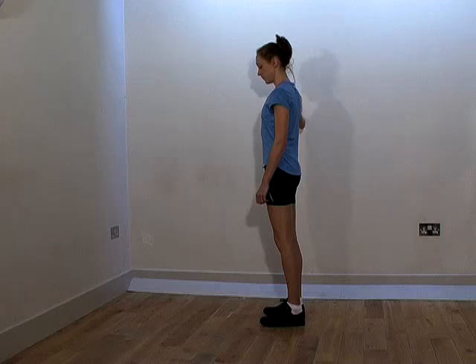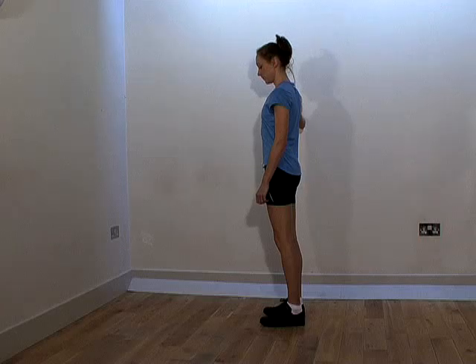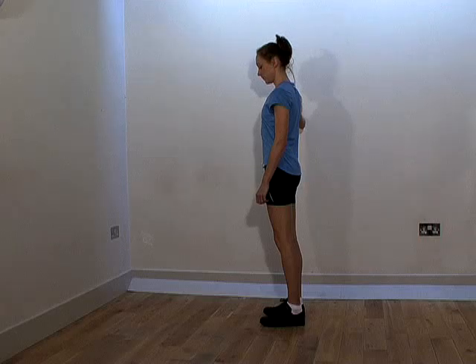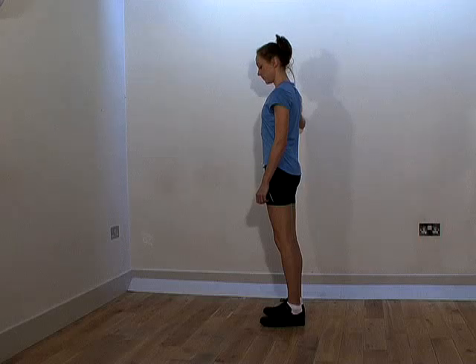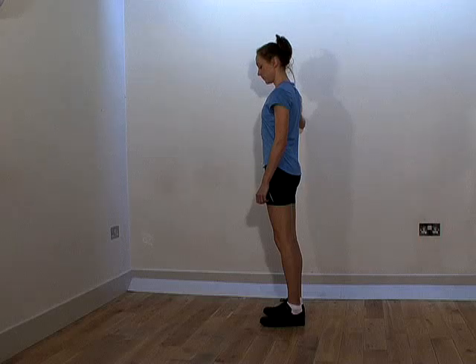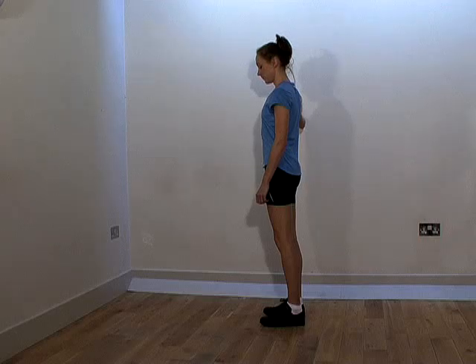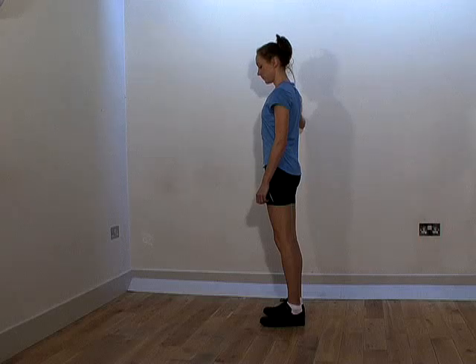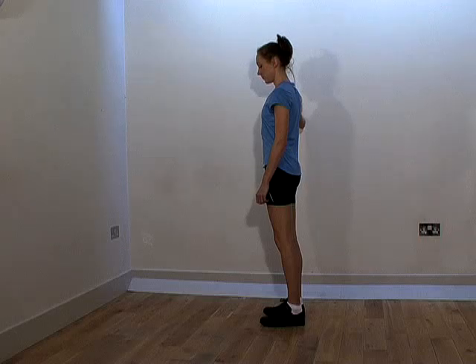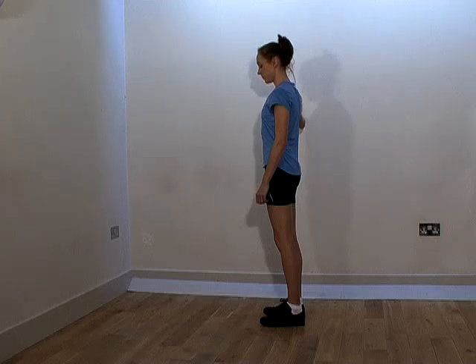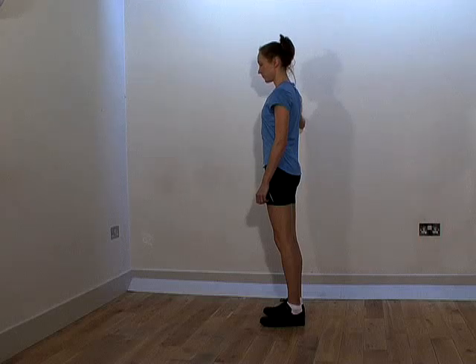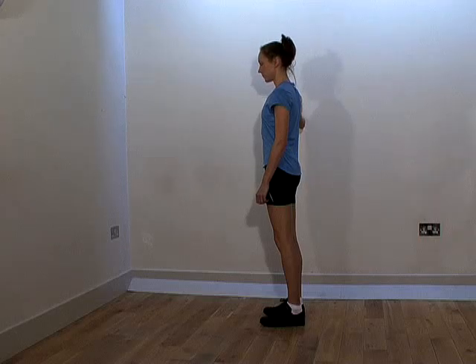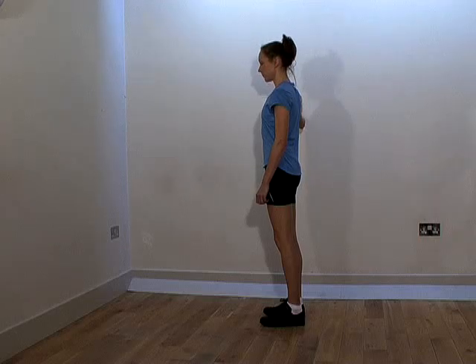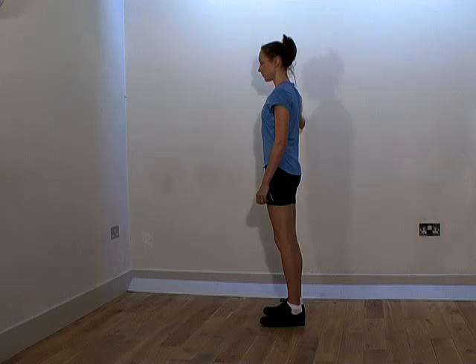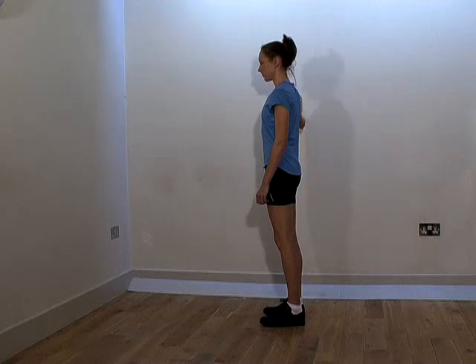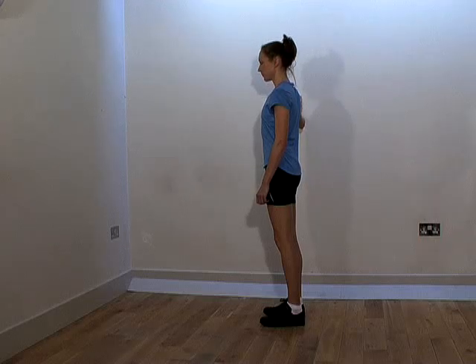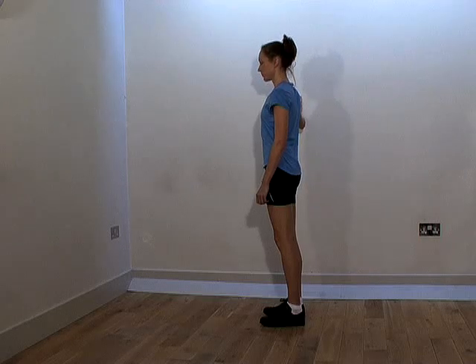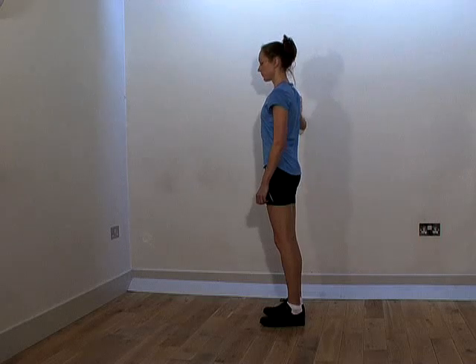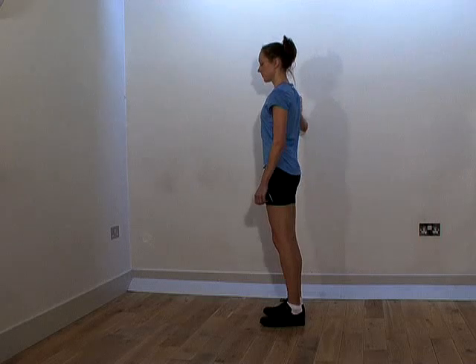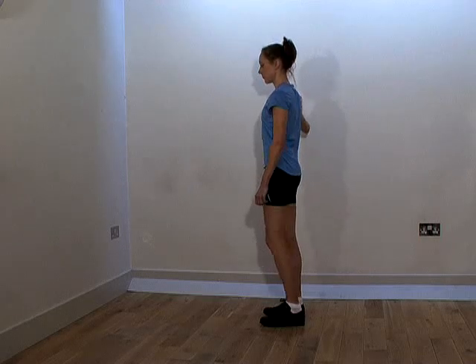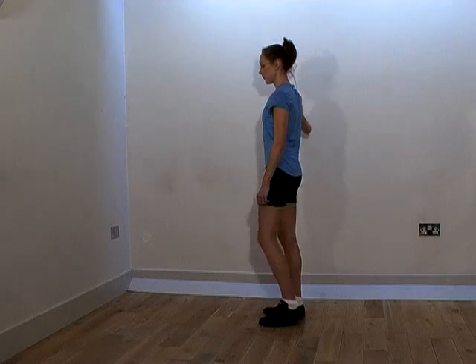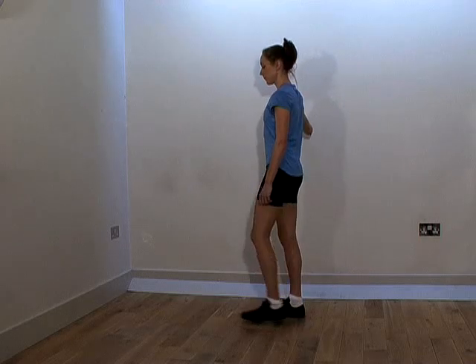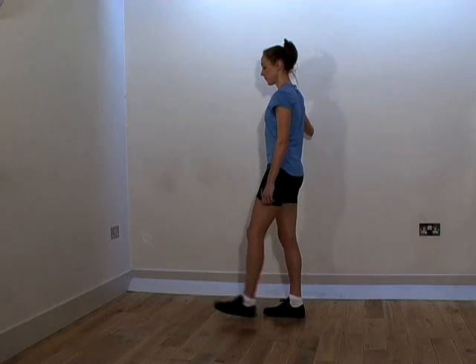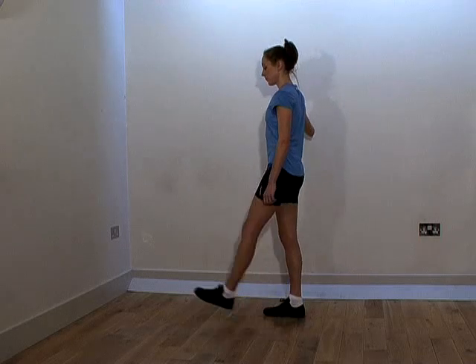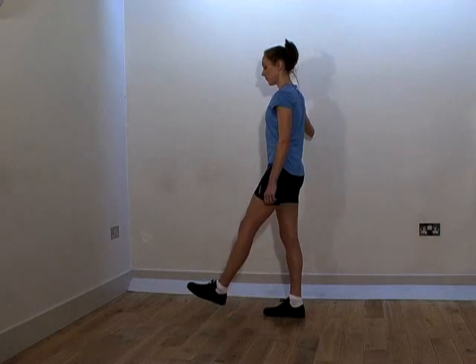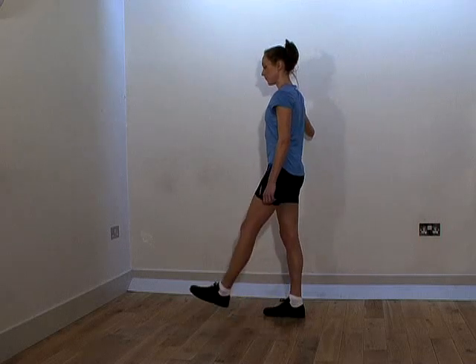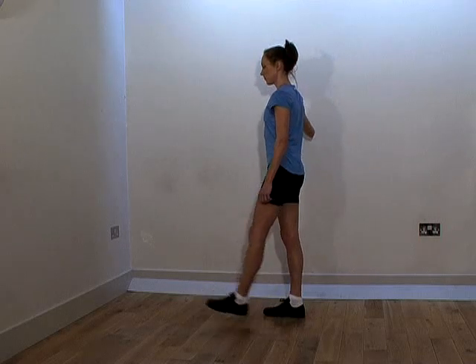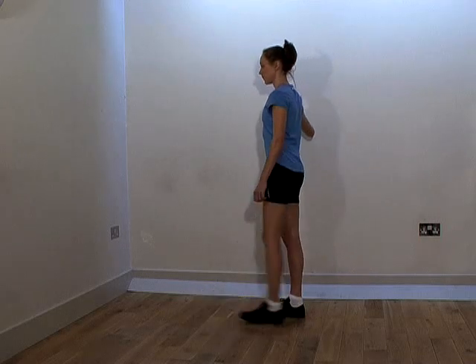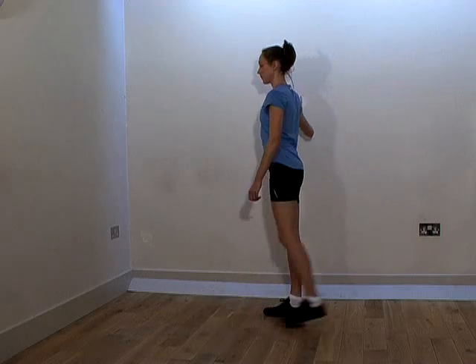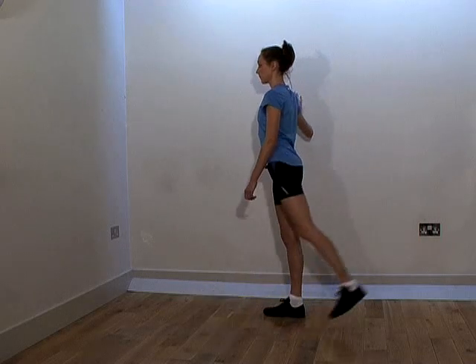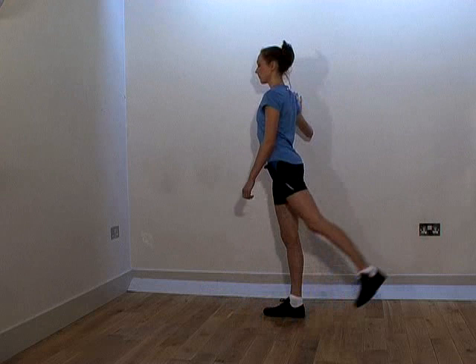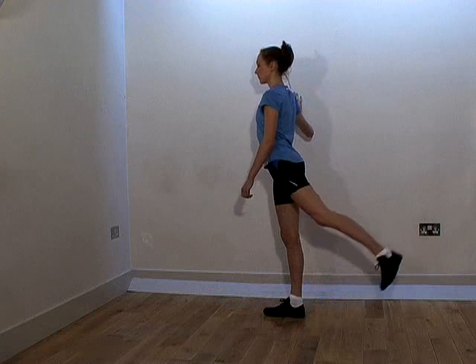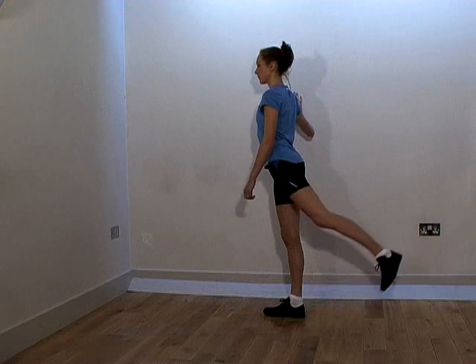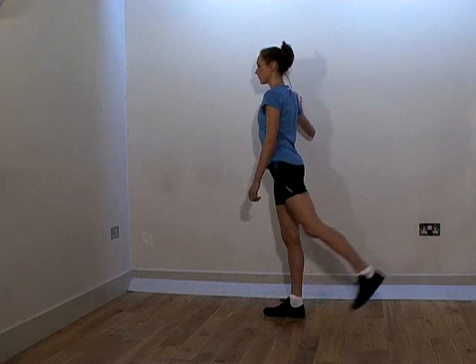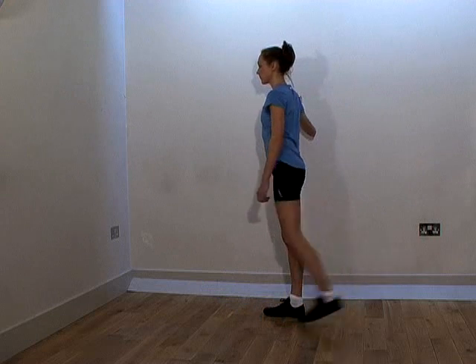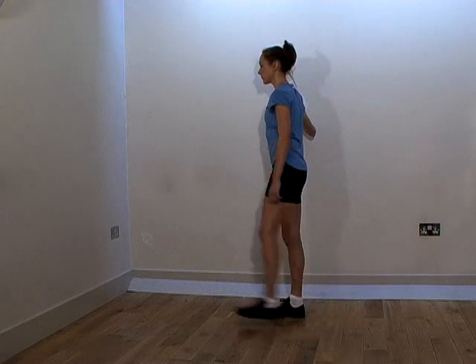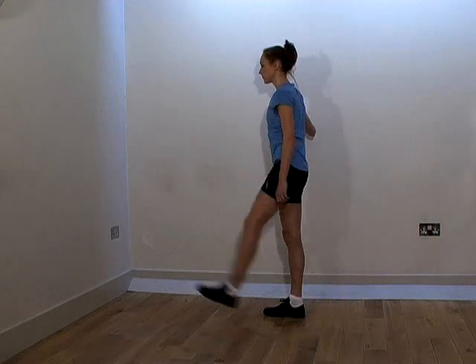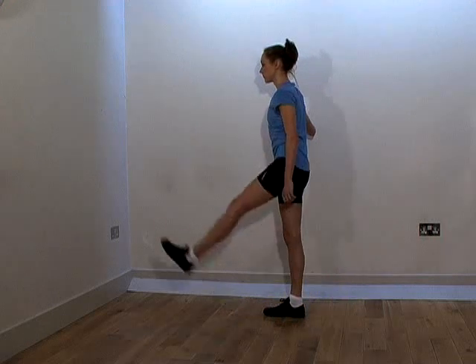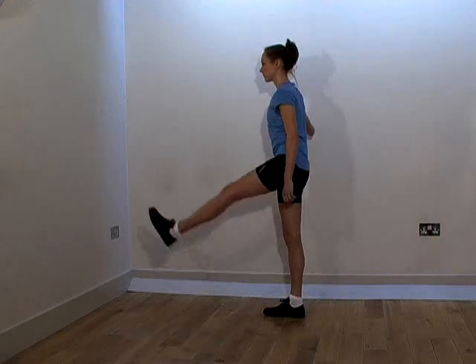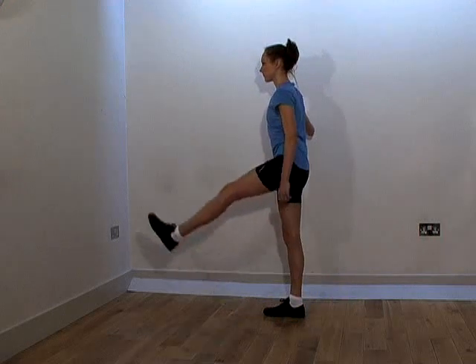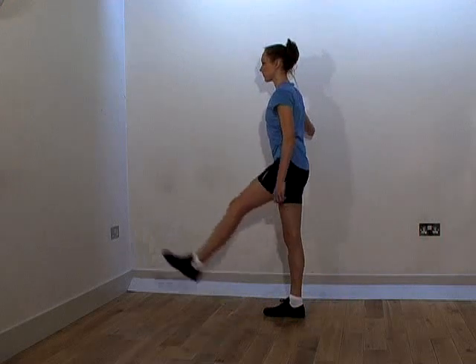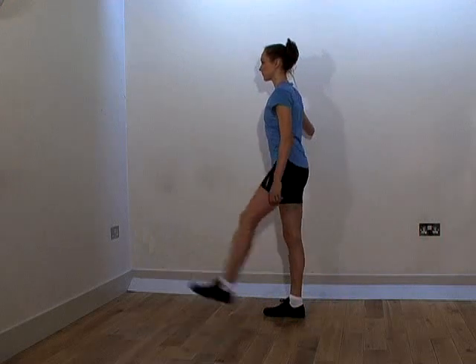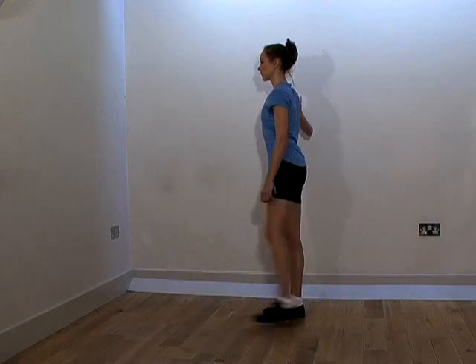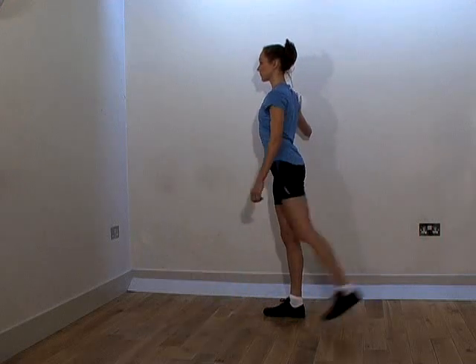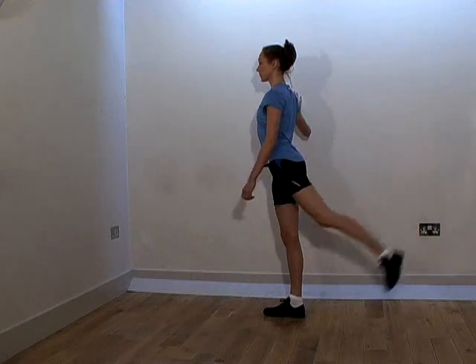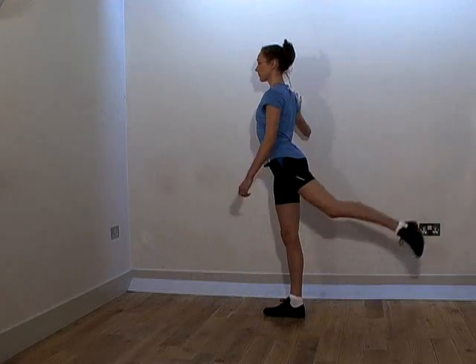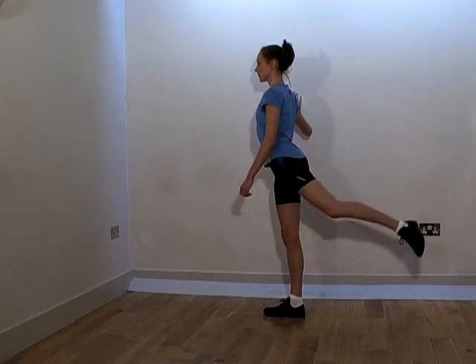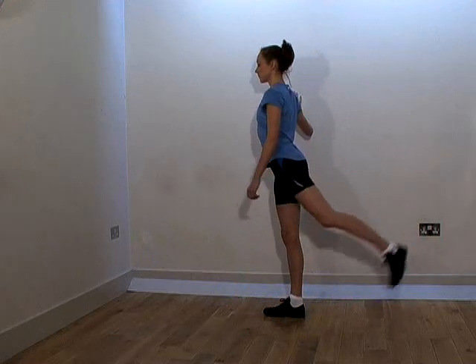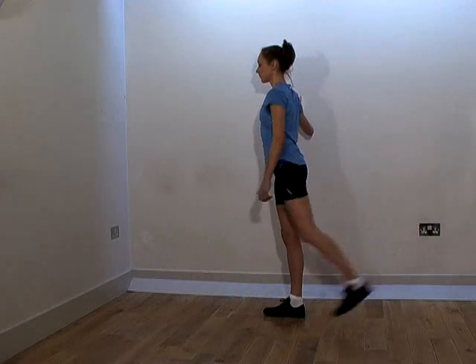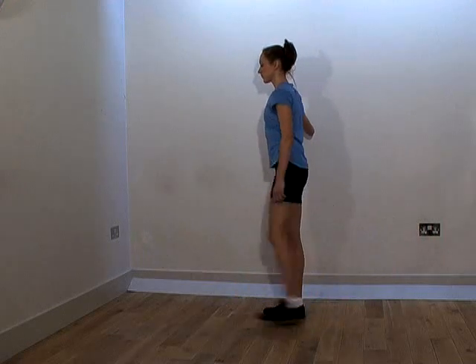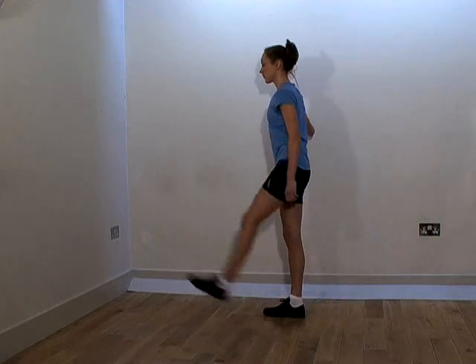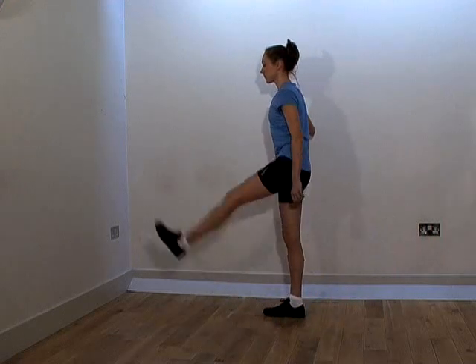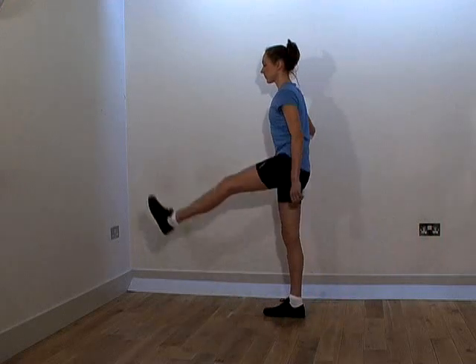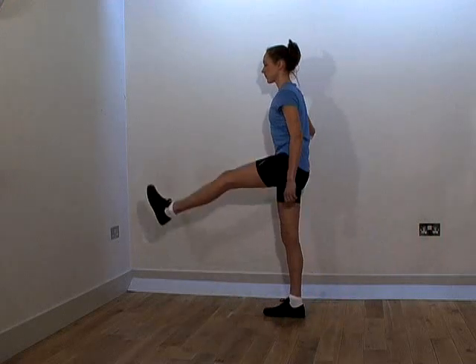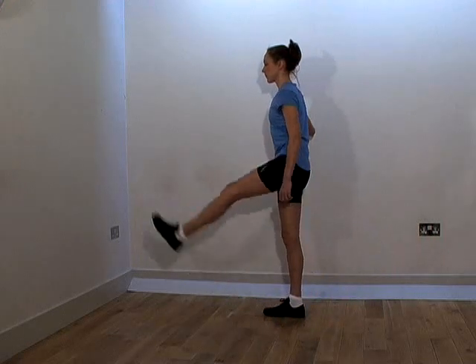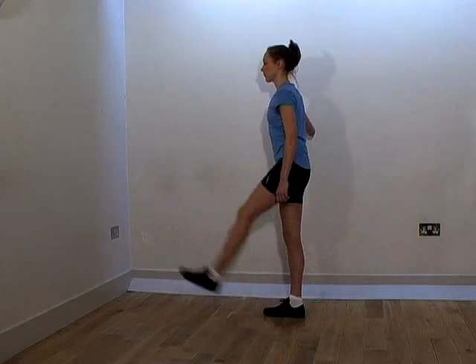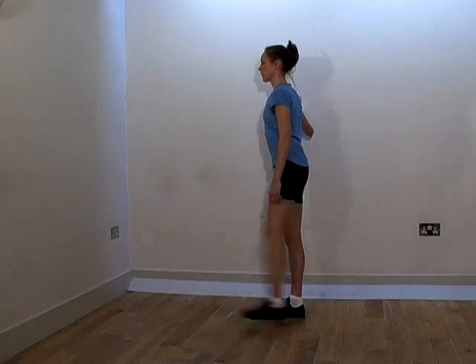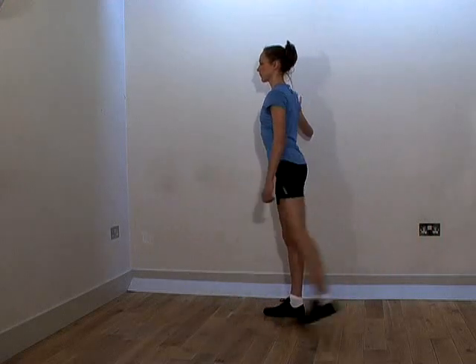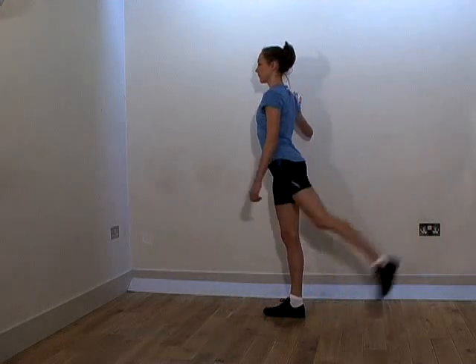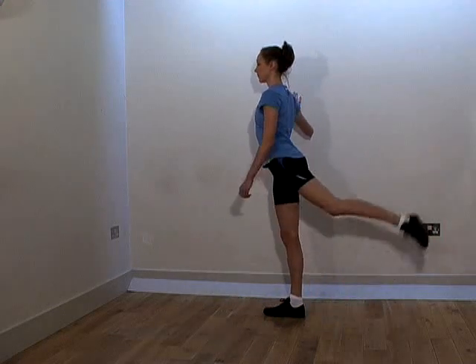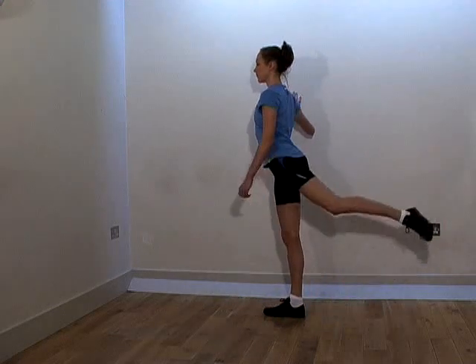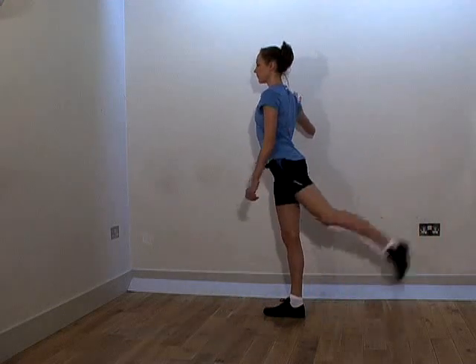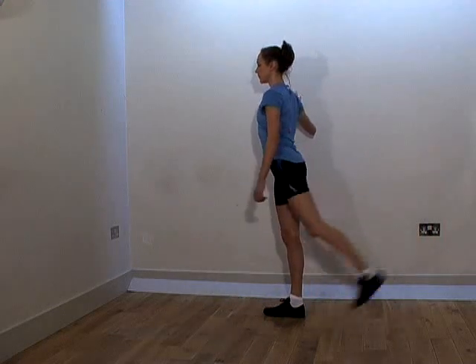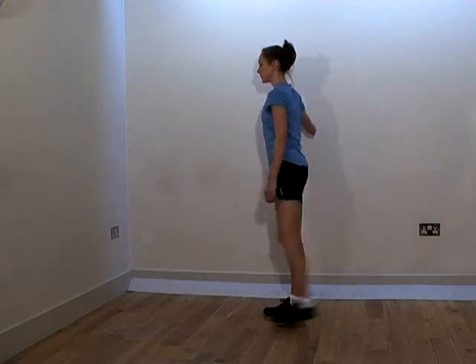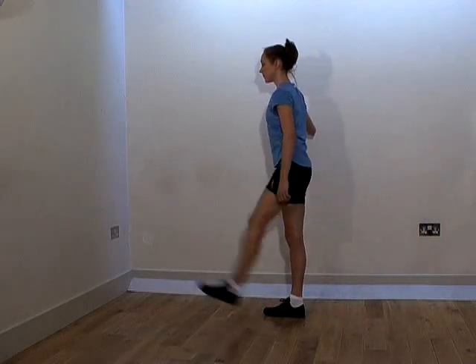The key to doing this exercise effectively is to get a relaxed rhythm going and never to push the stretch further than is comfortable.